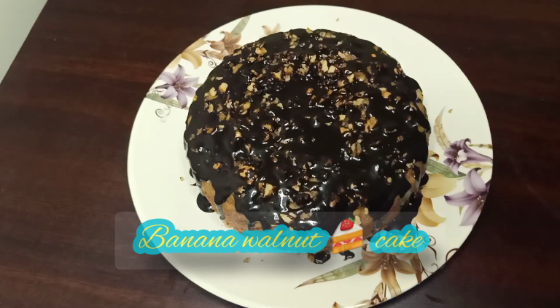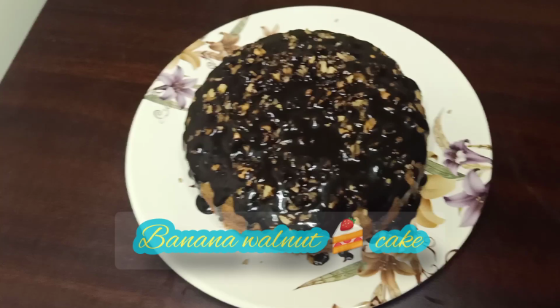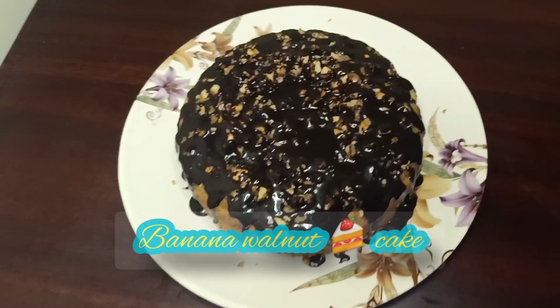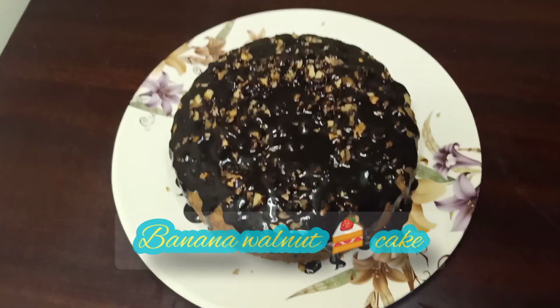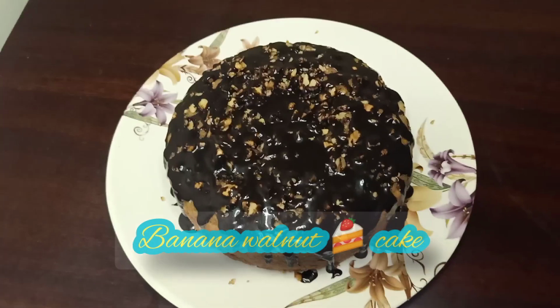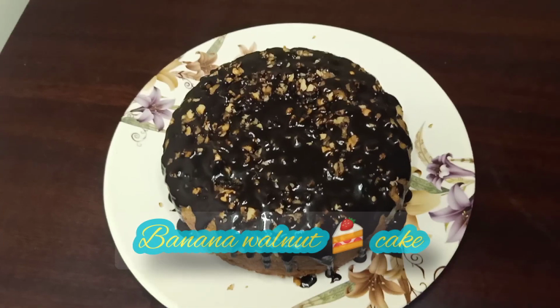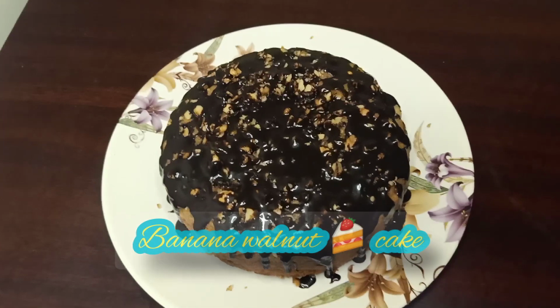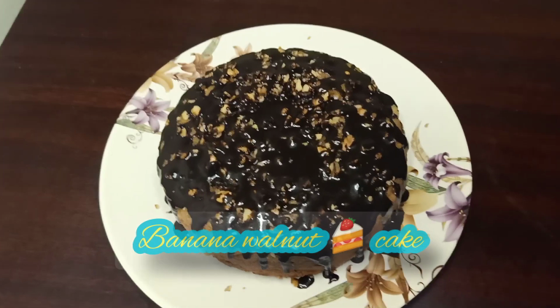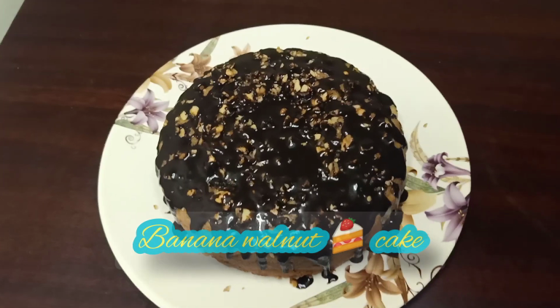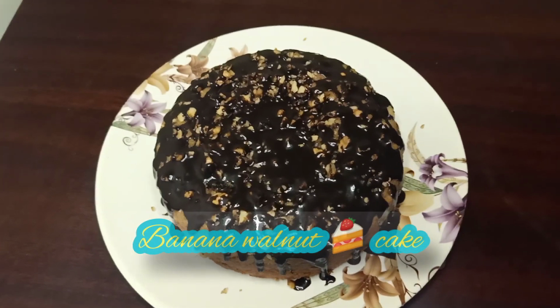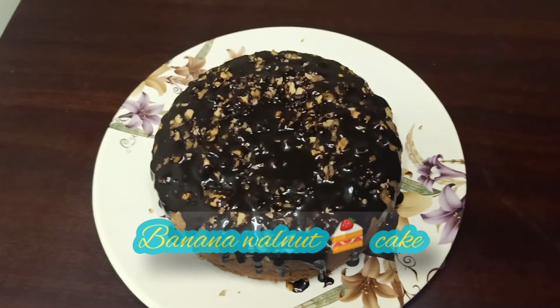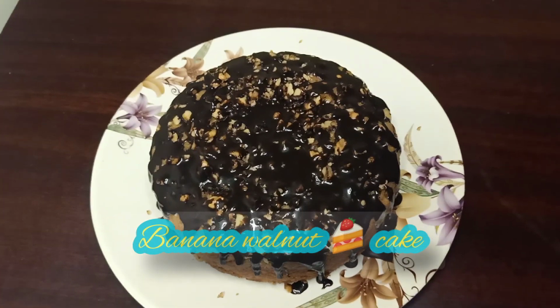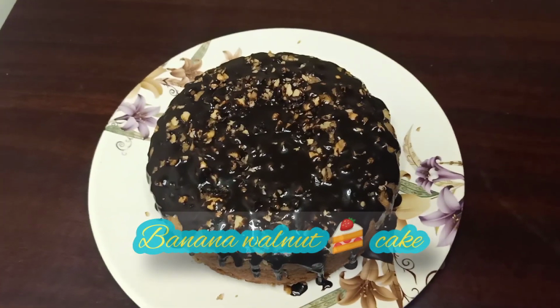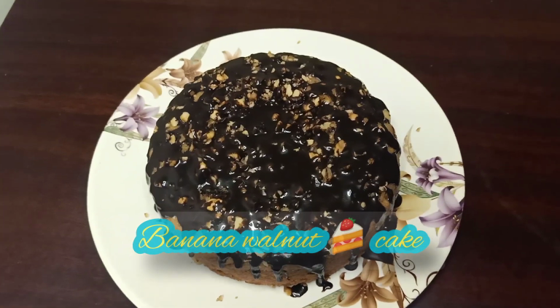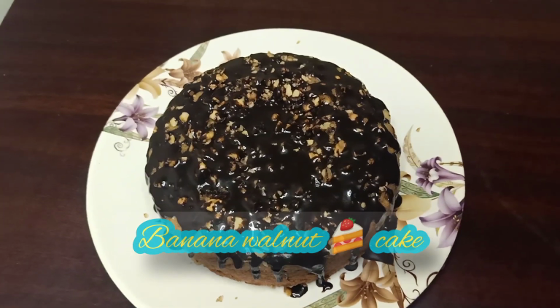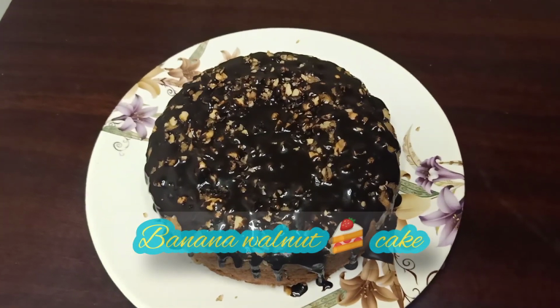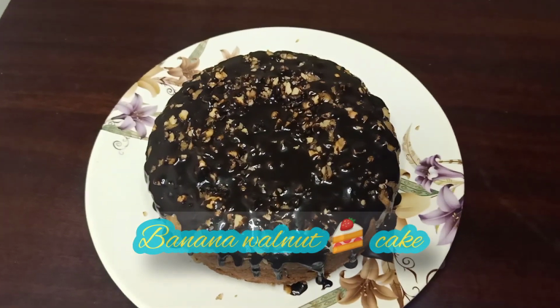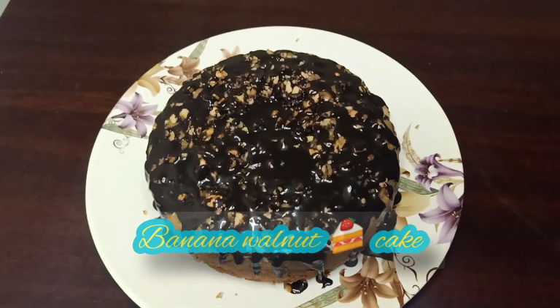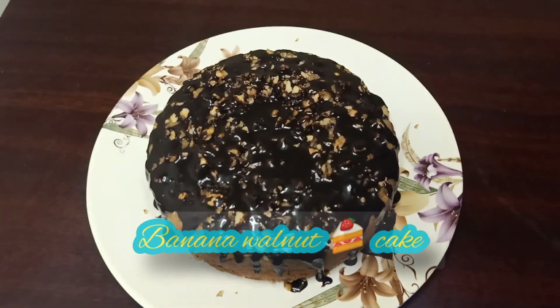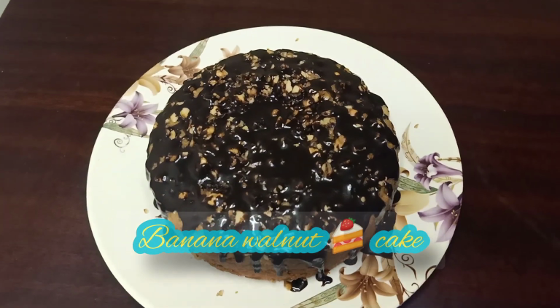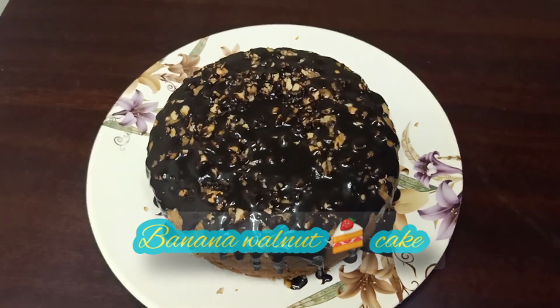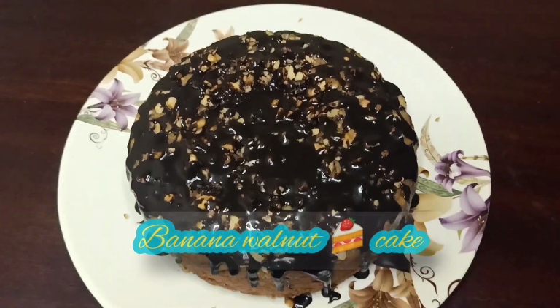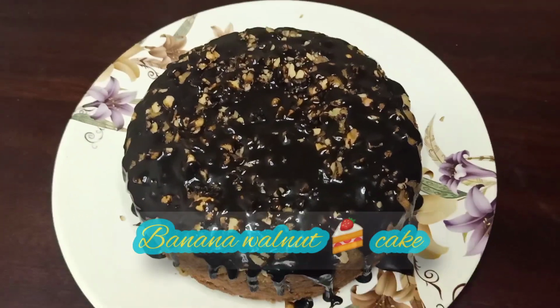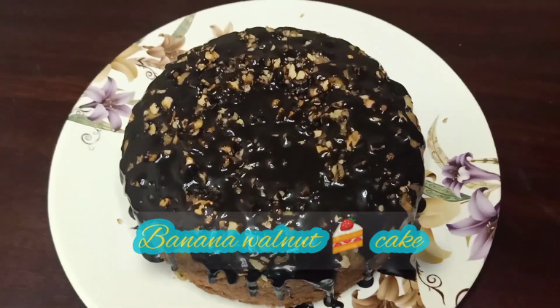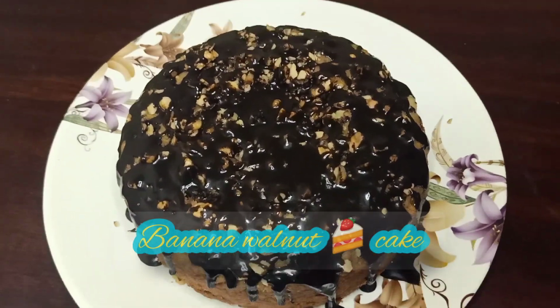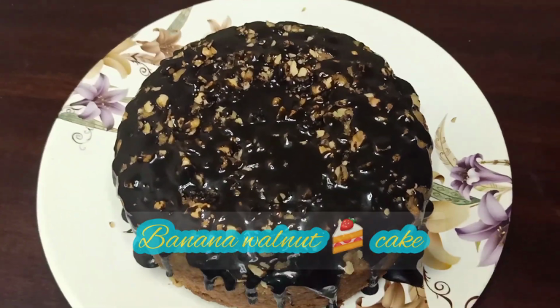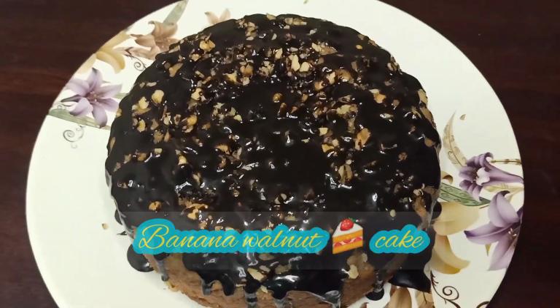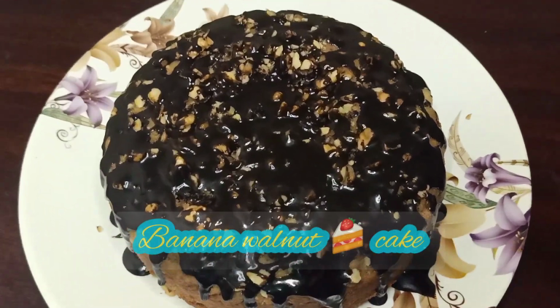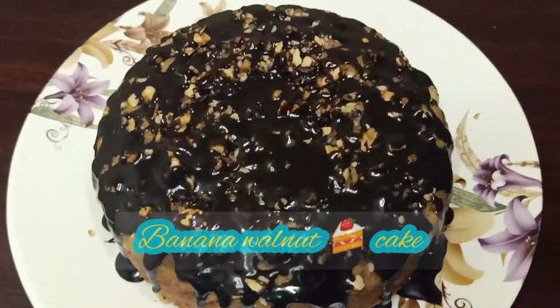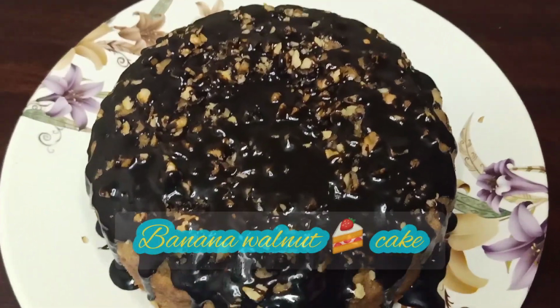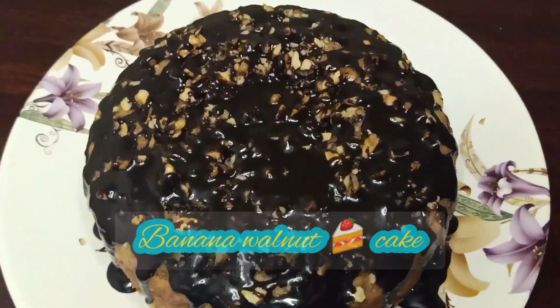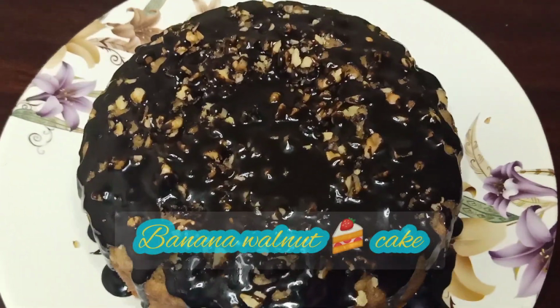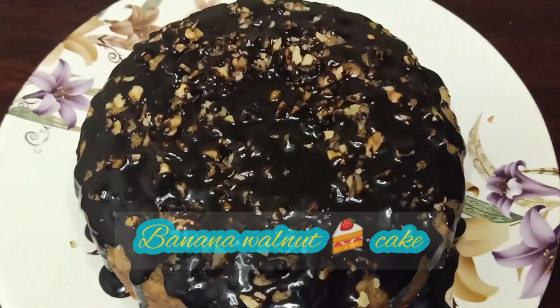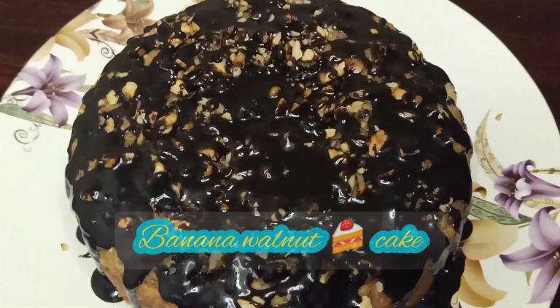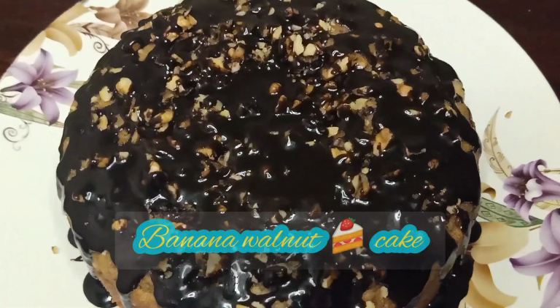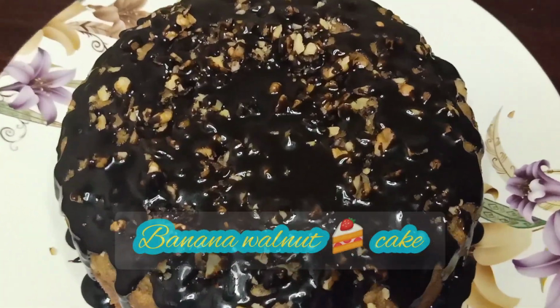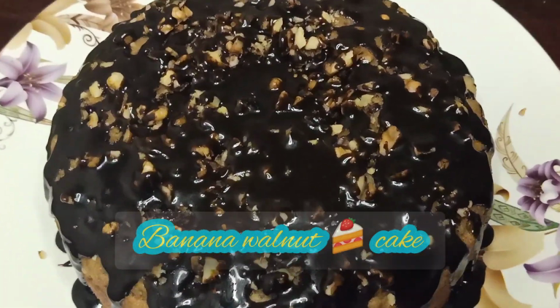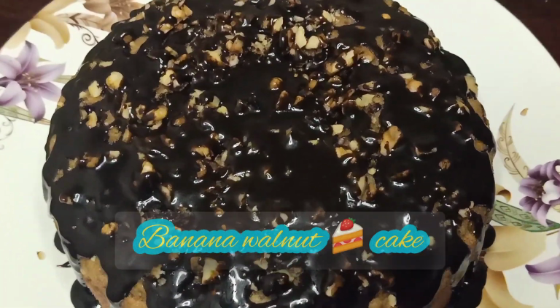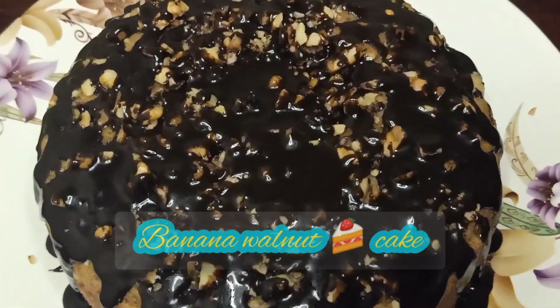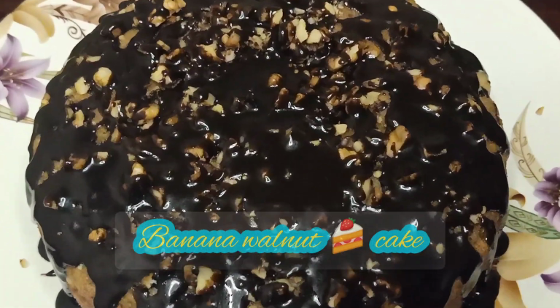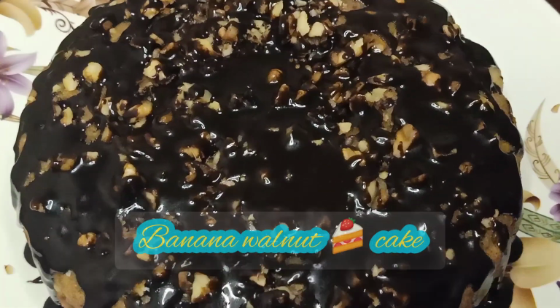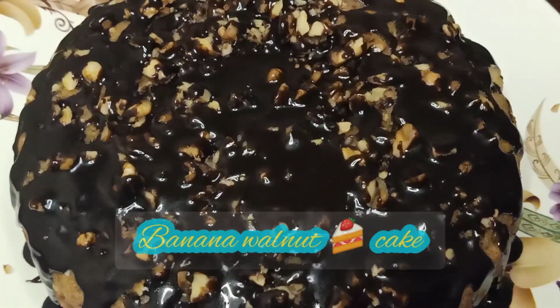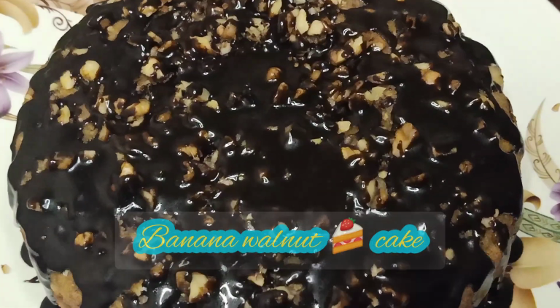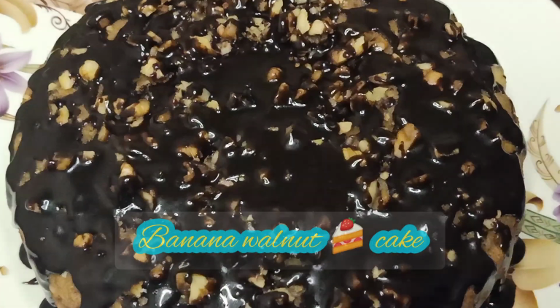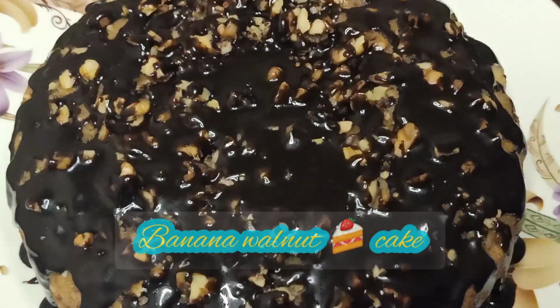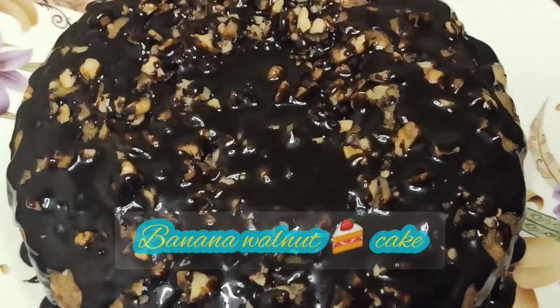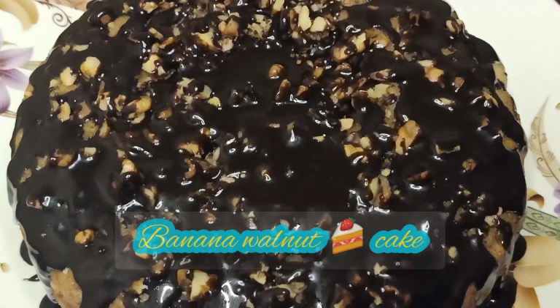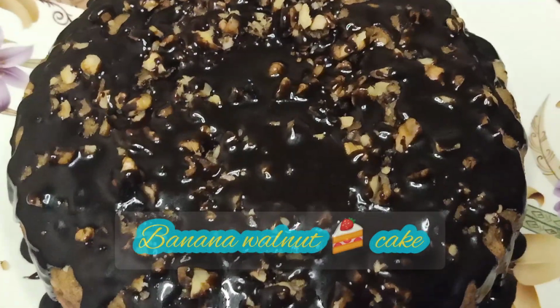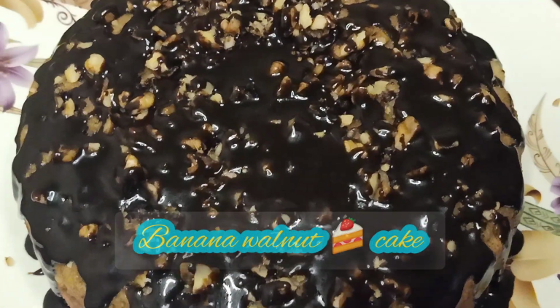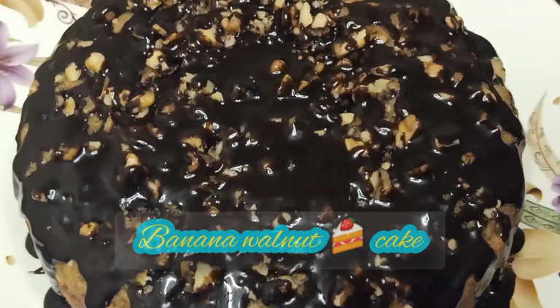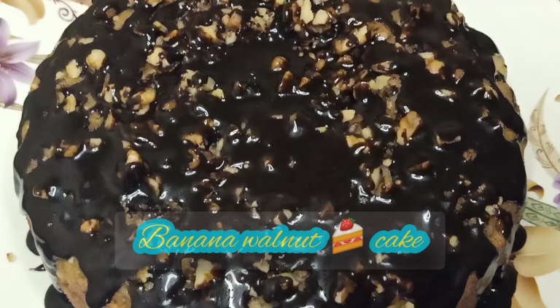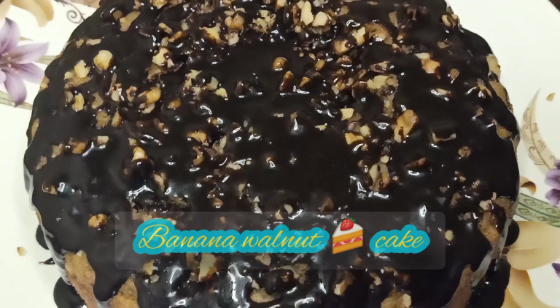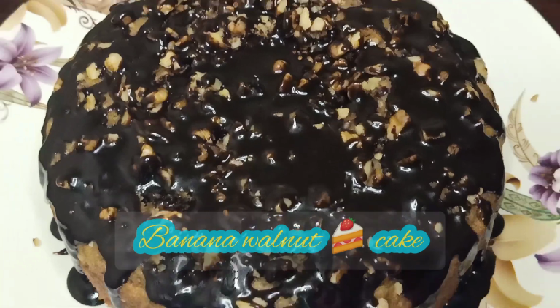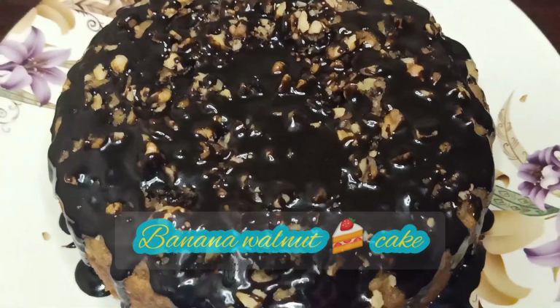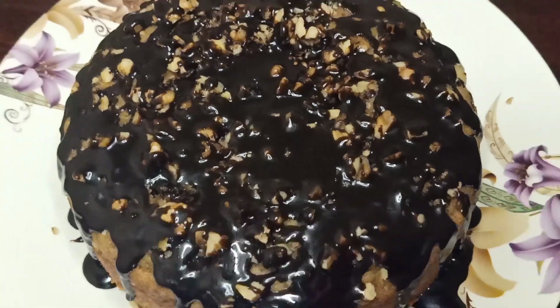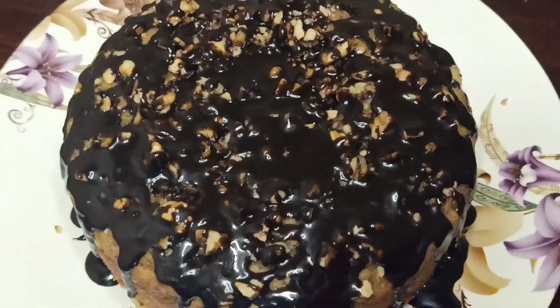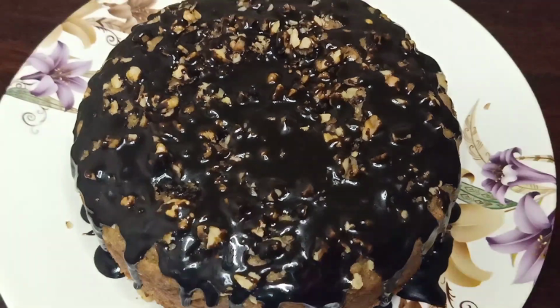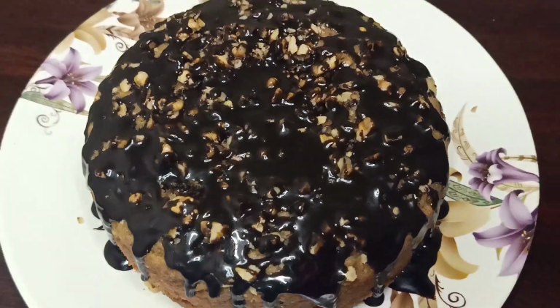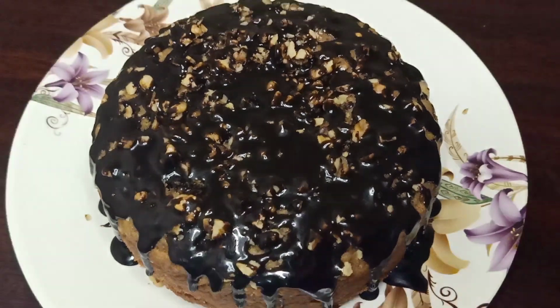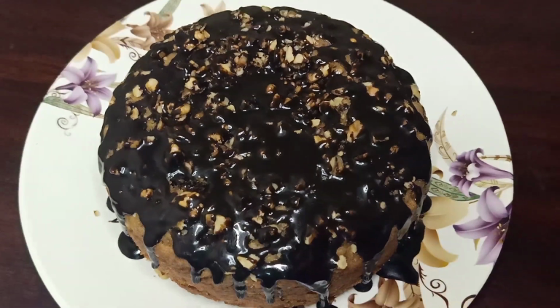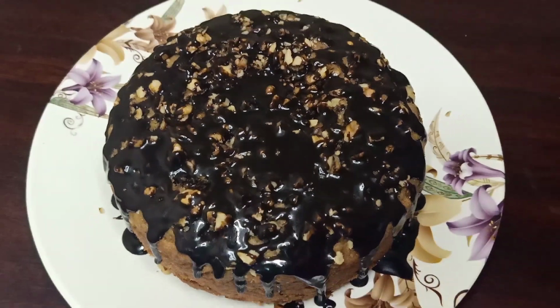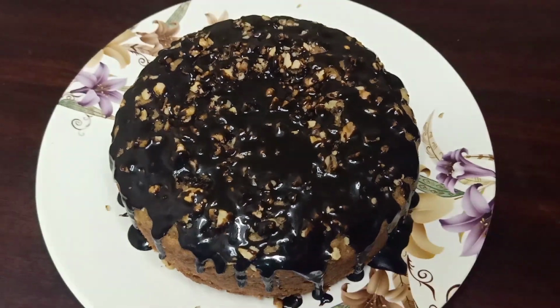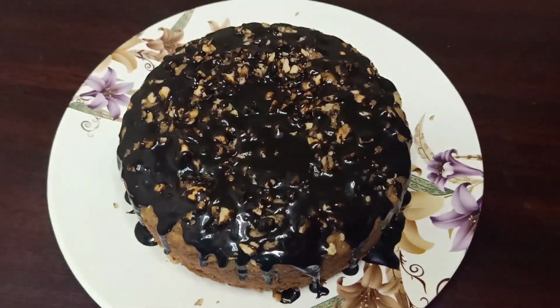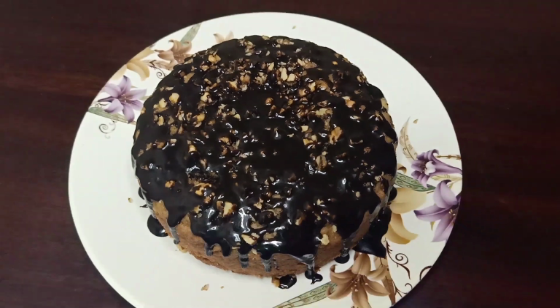Hello friends! We are going to taste a whole wheat banana walnut cake.